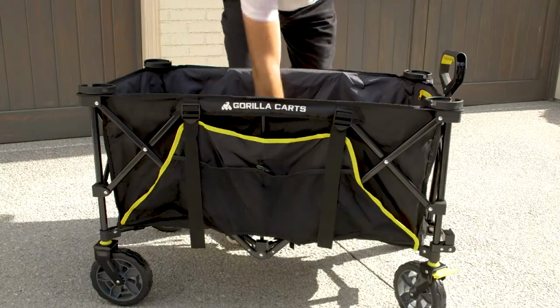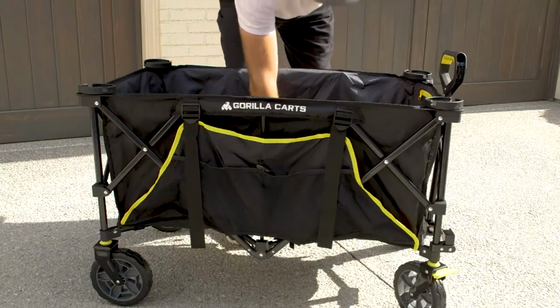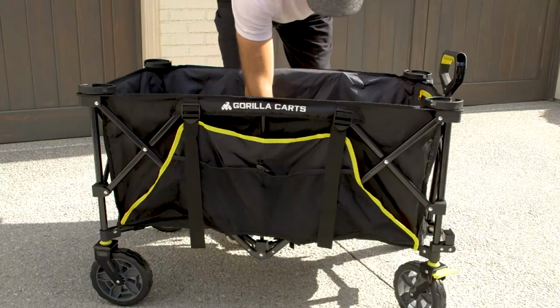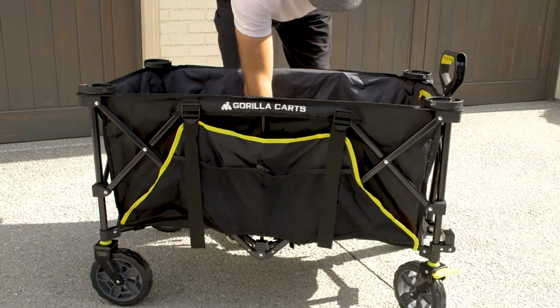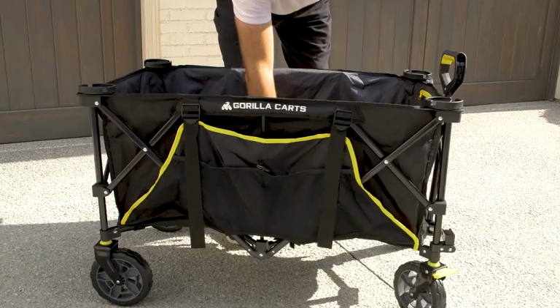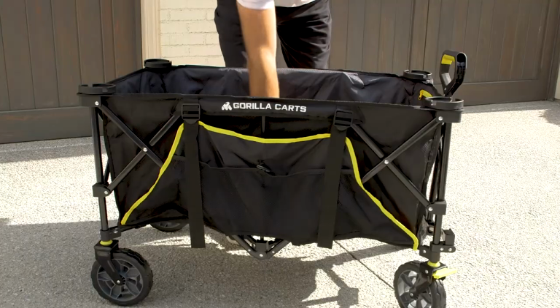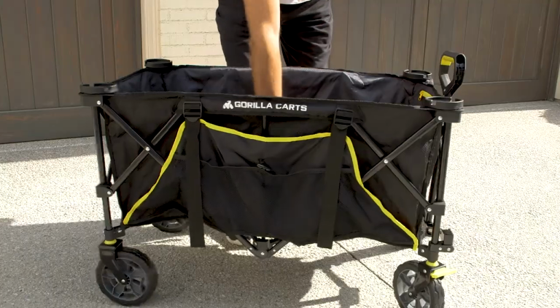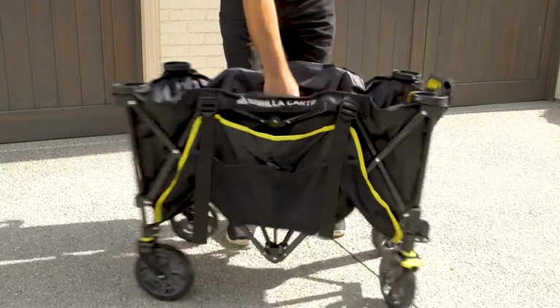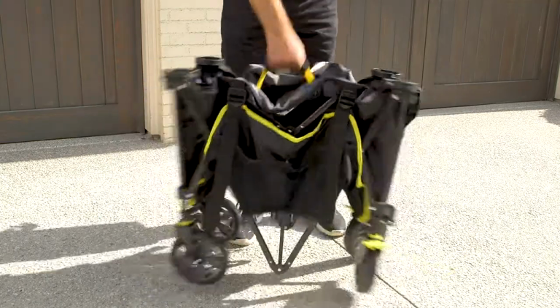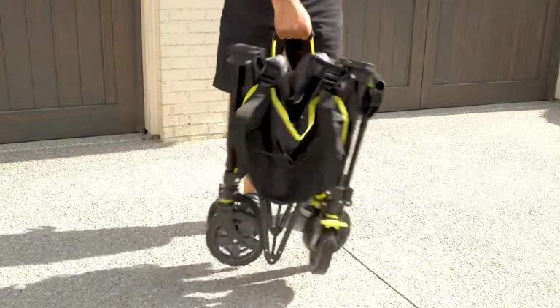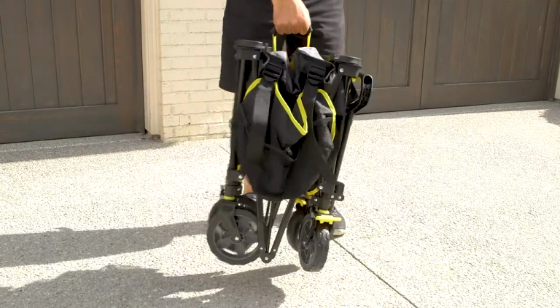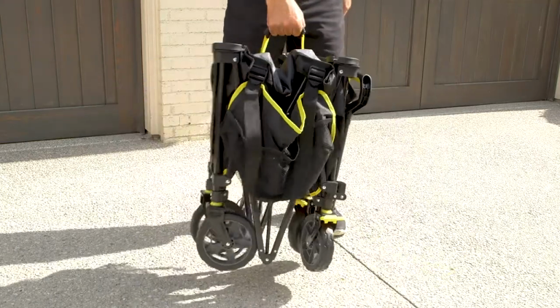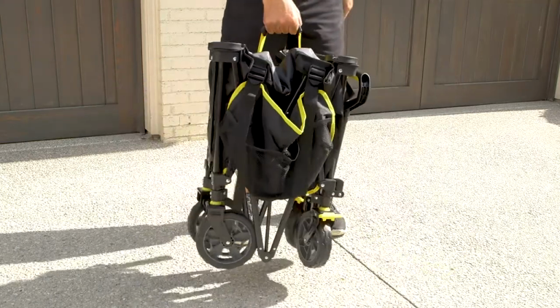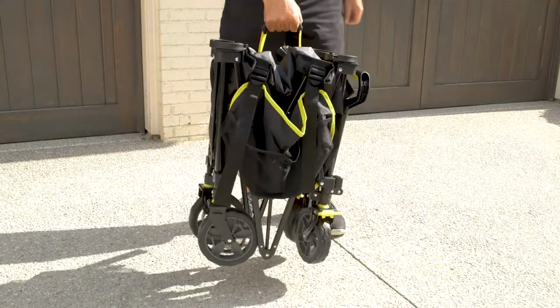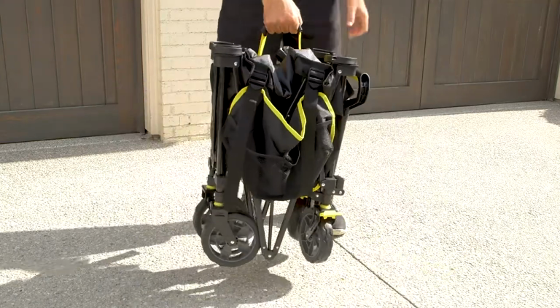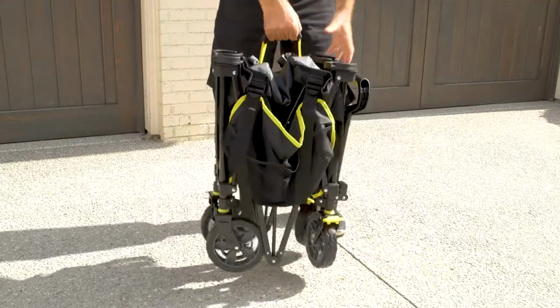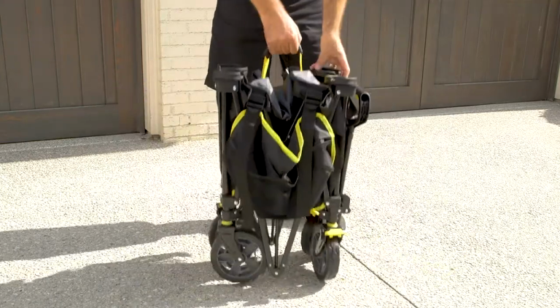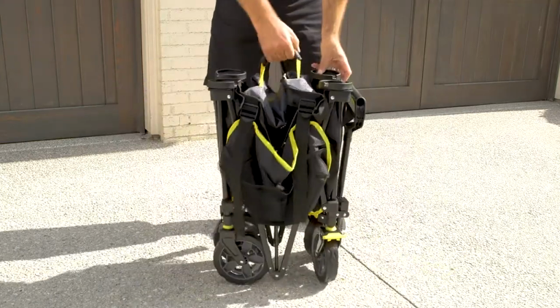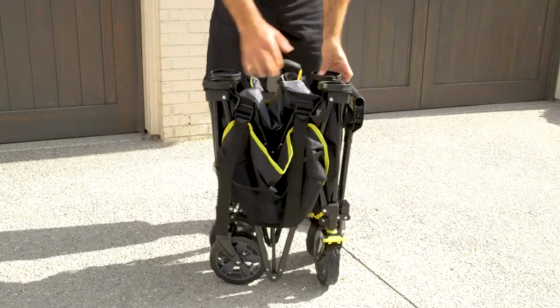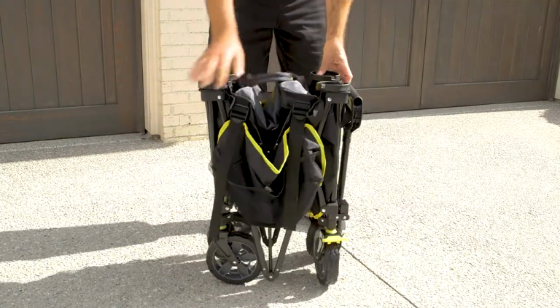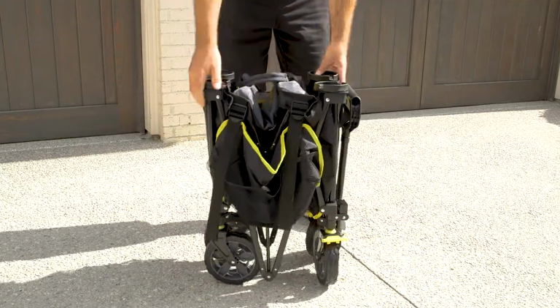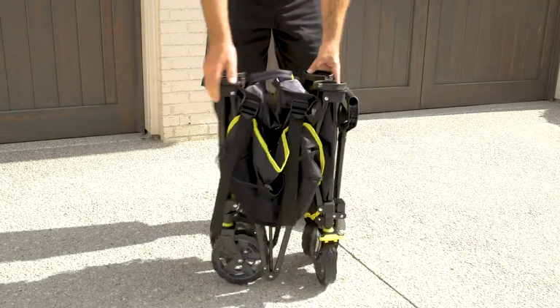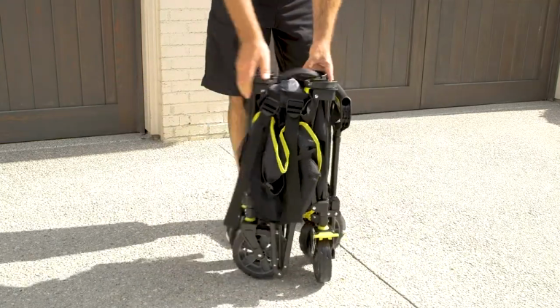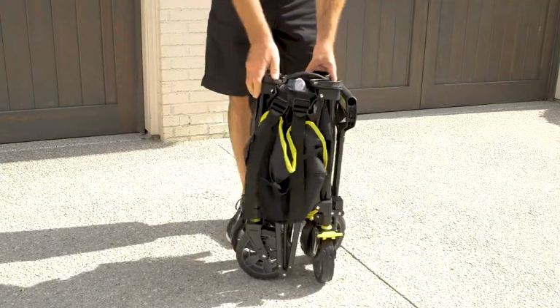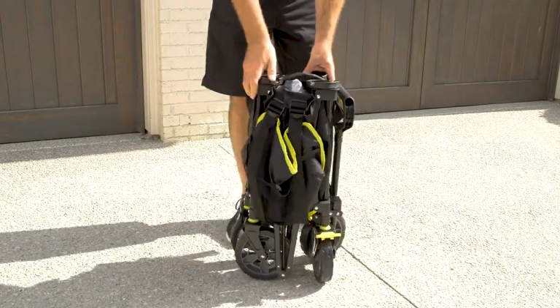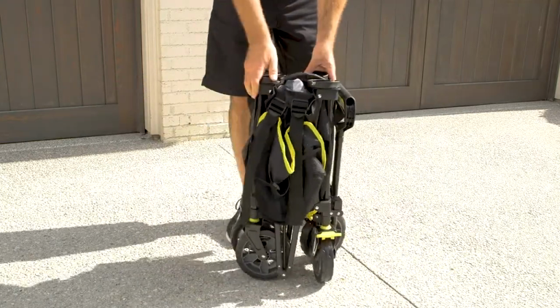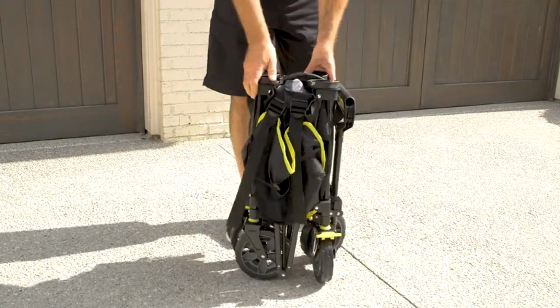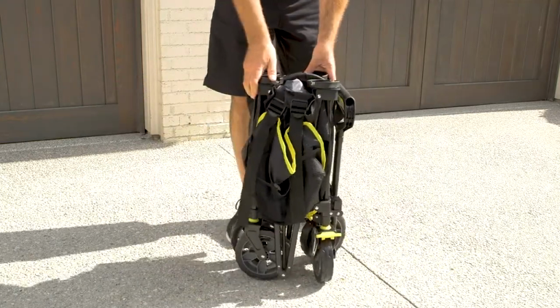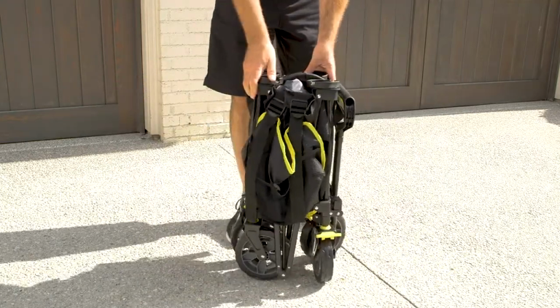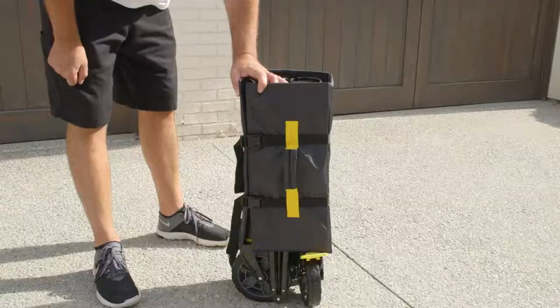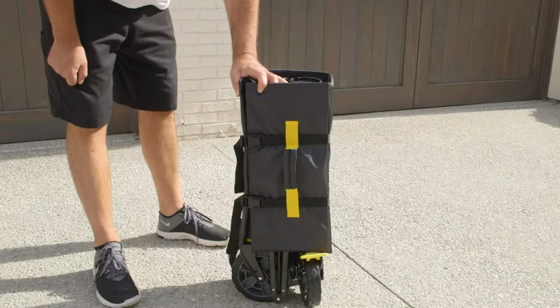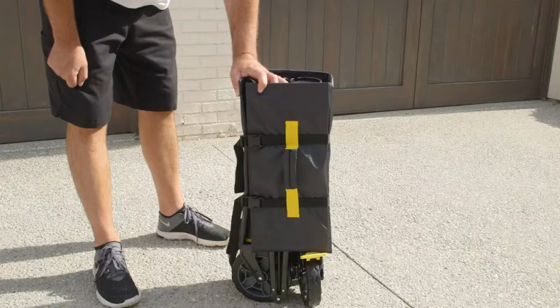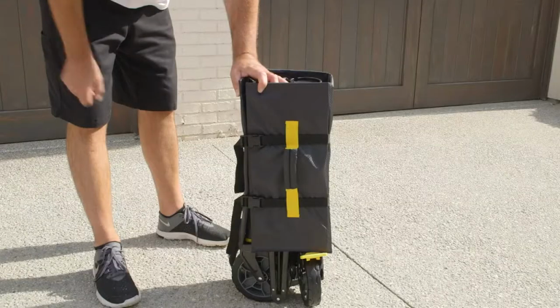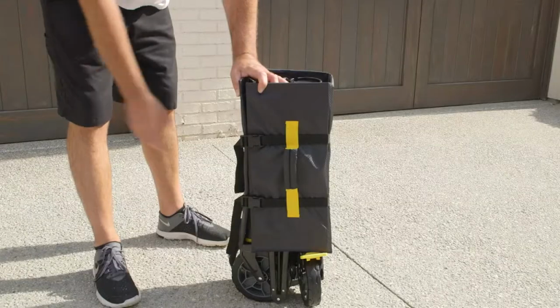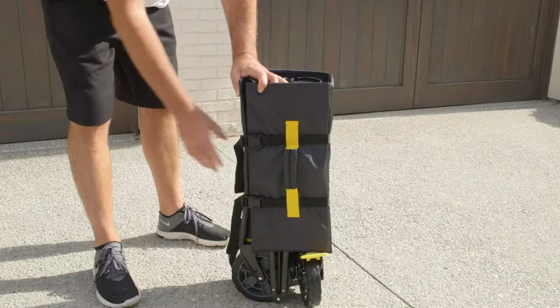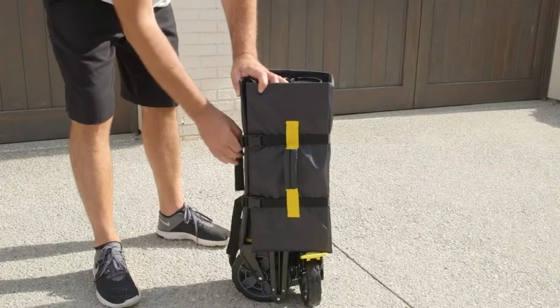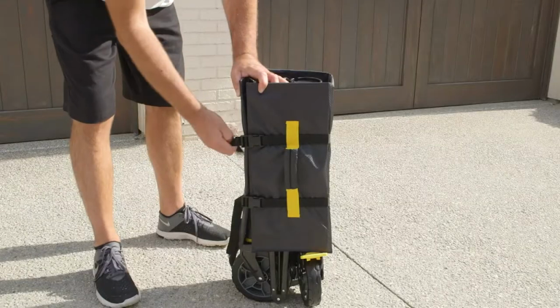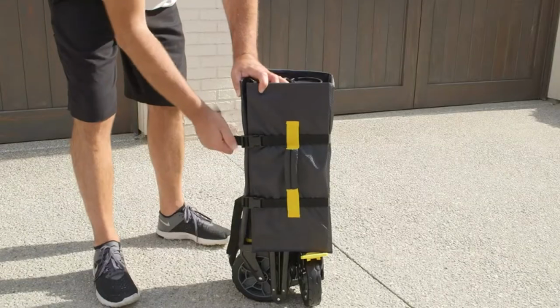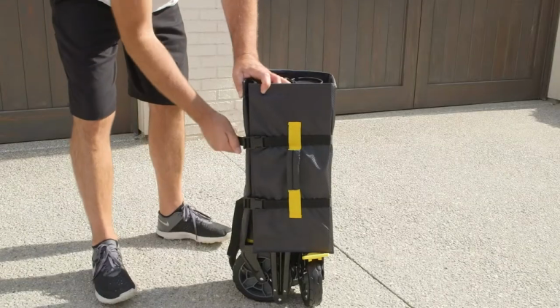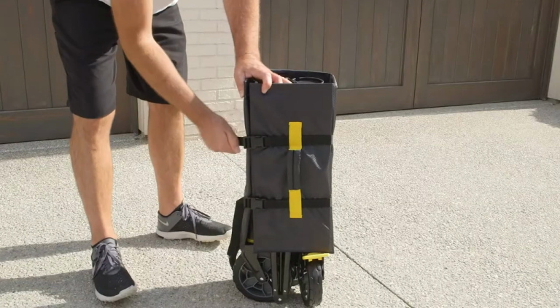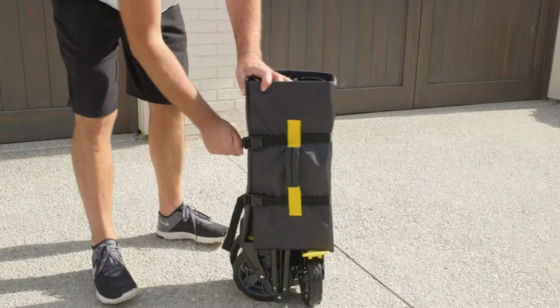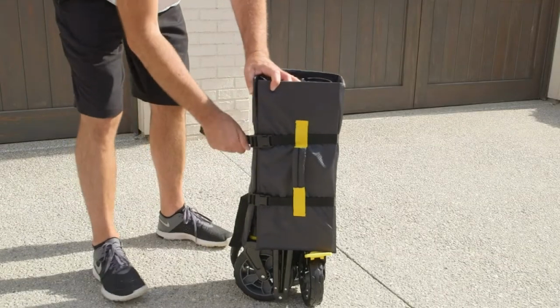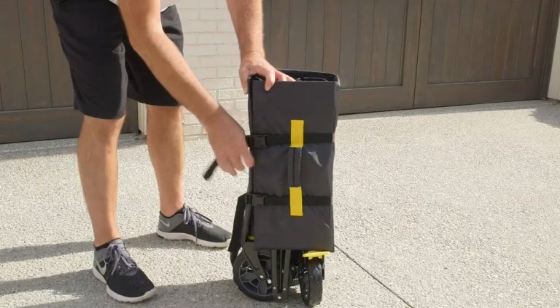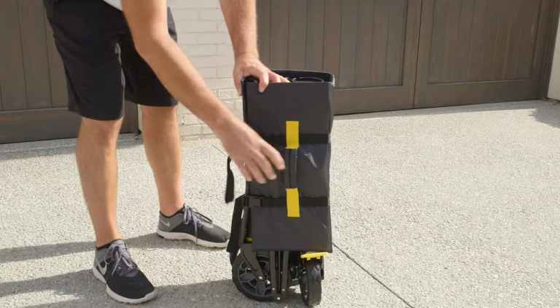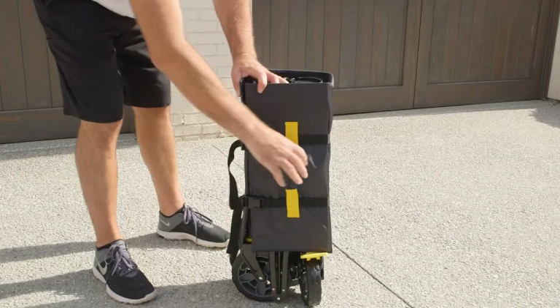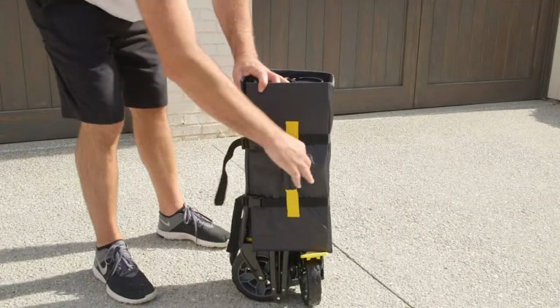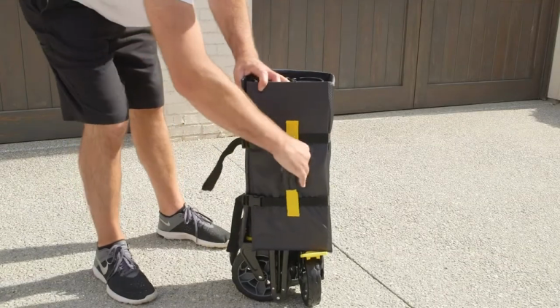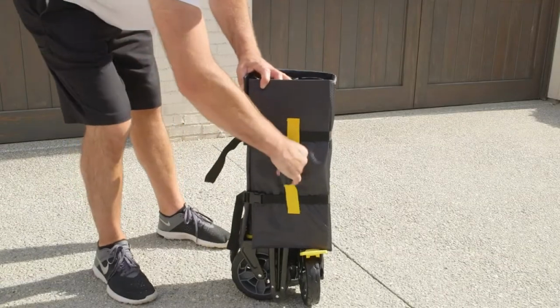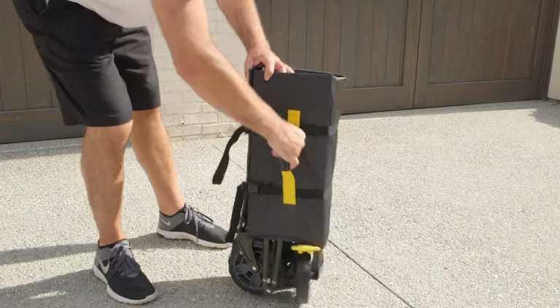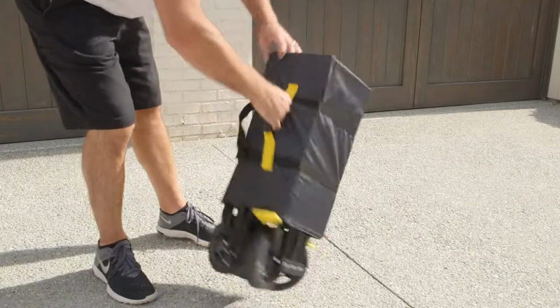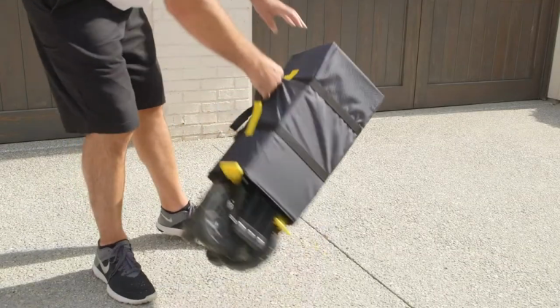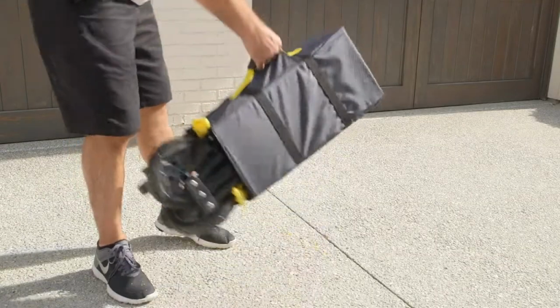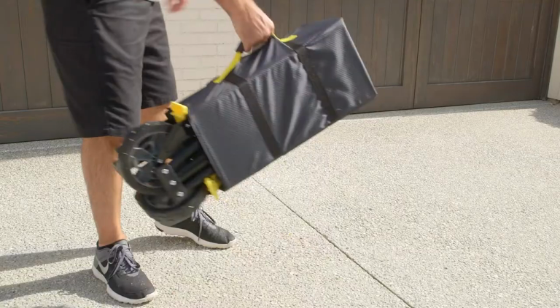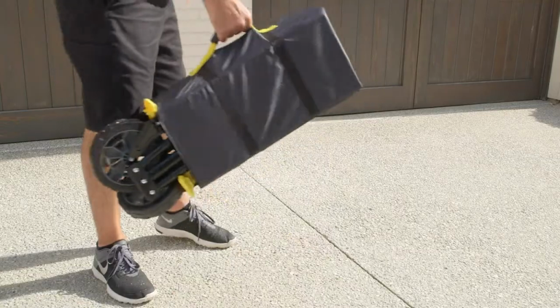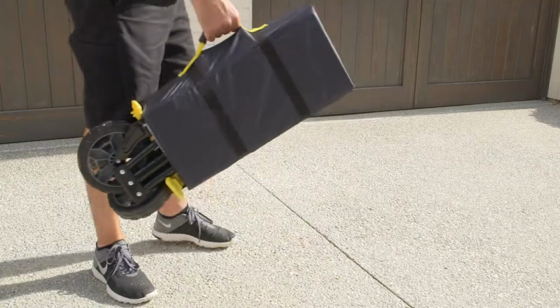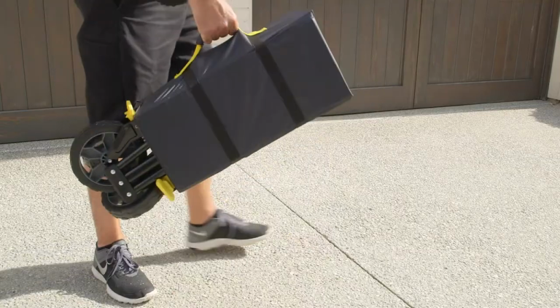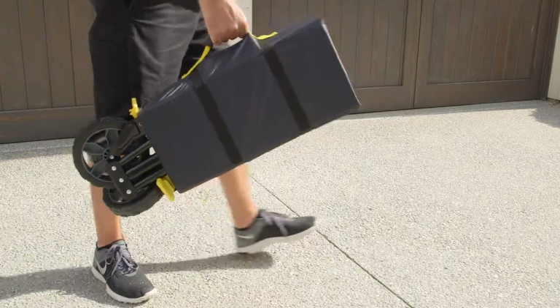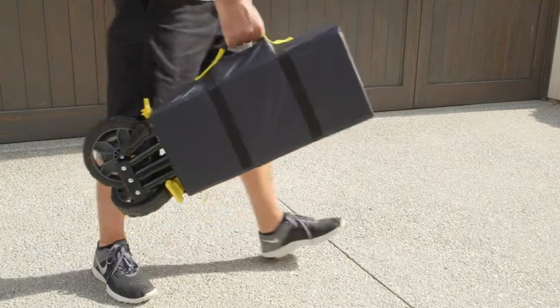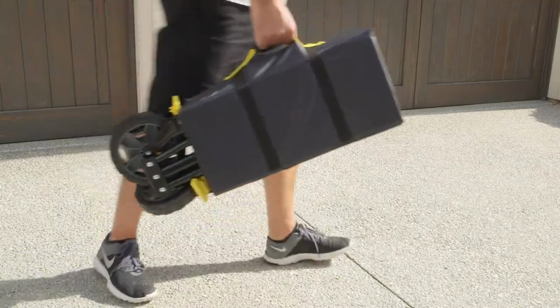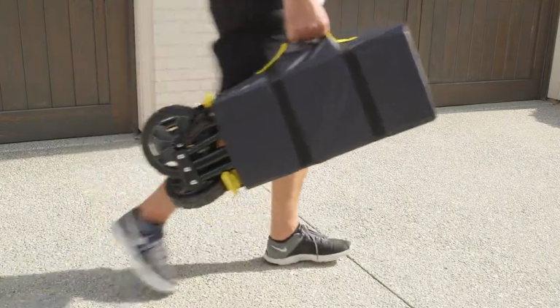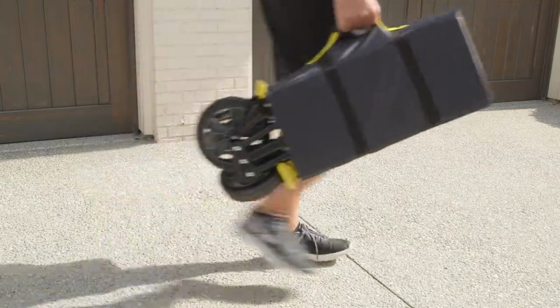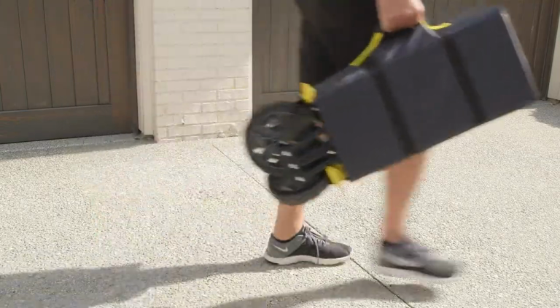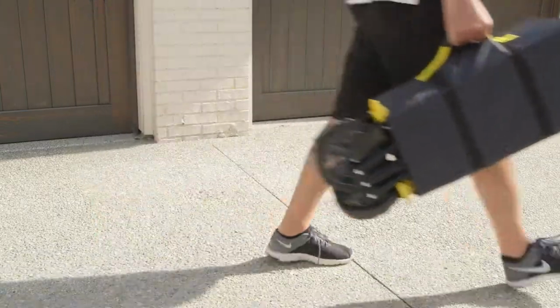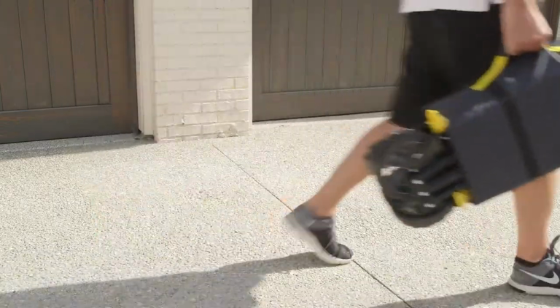In just a few seconds, you can fold the whole cart down into an incredibly compact package that's easy to transport and store anywhere.